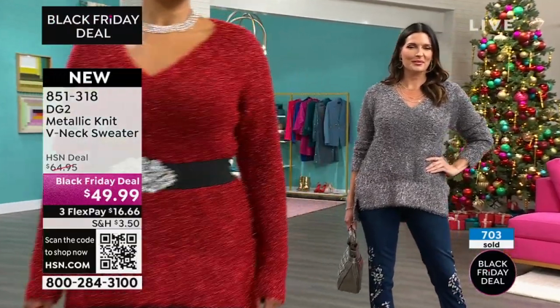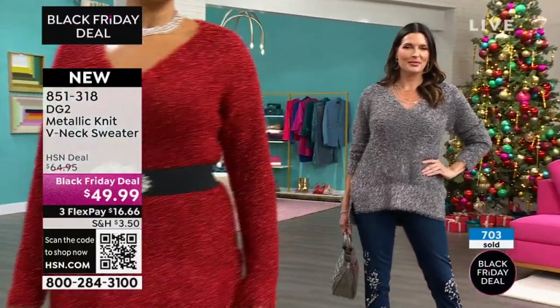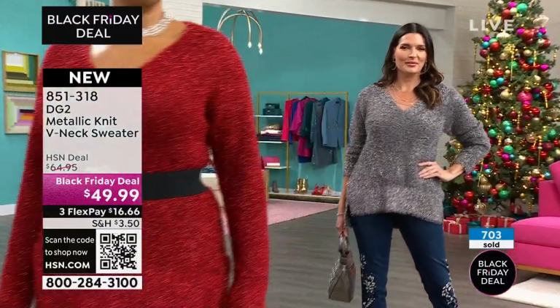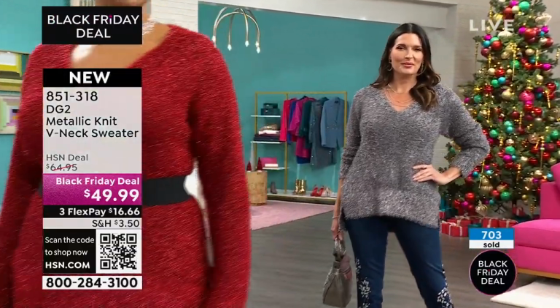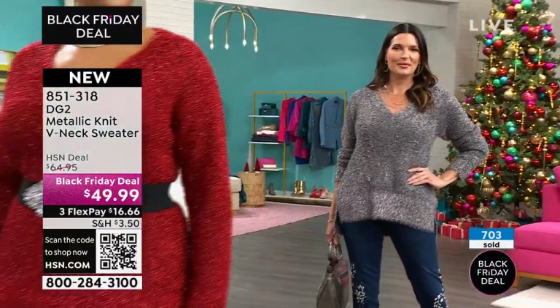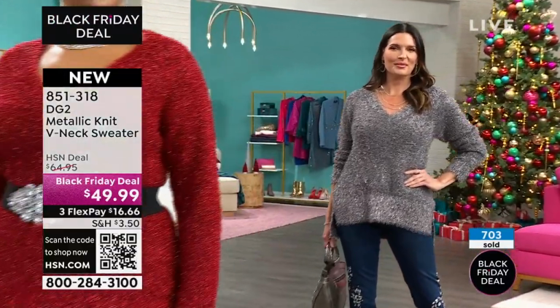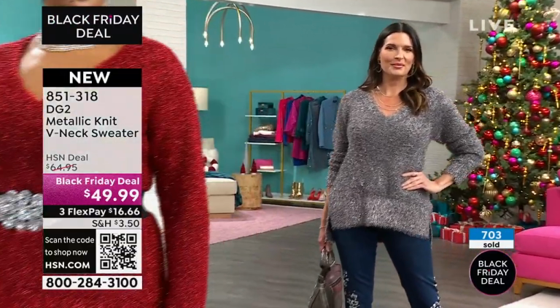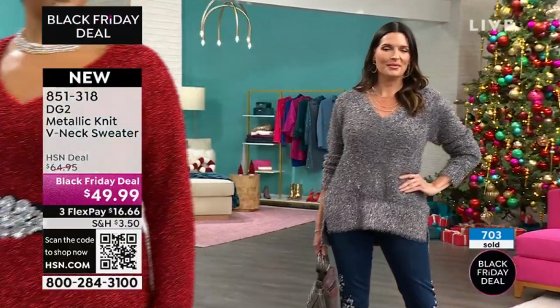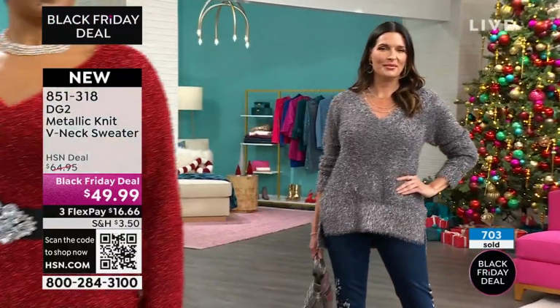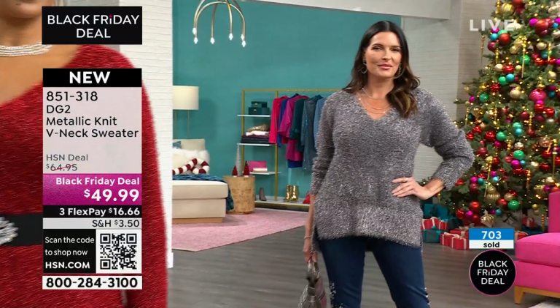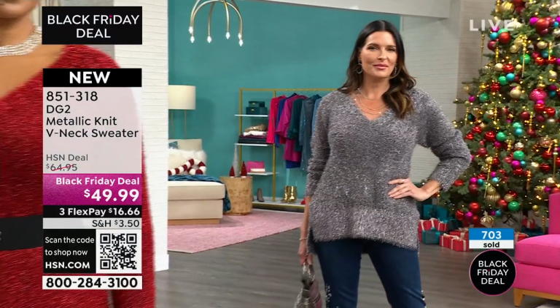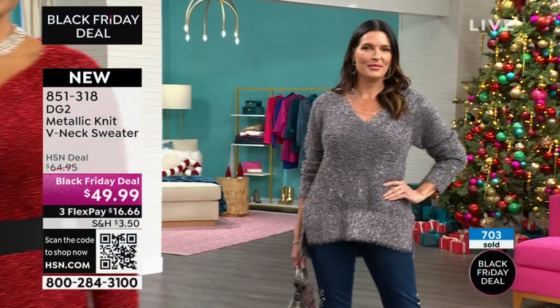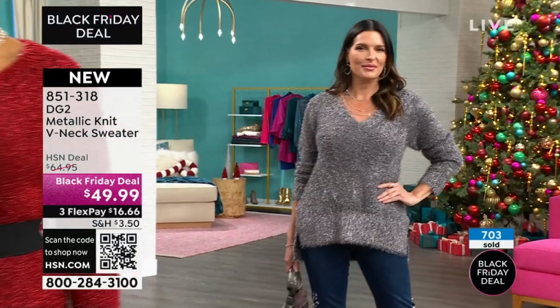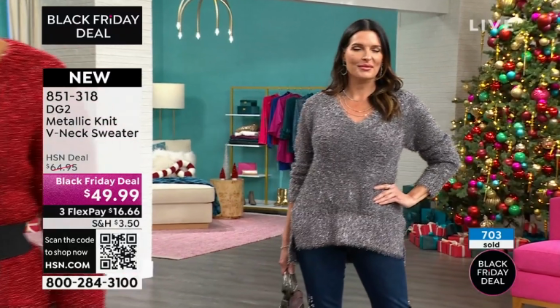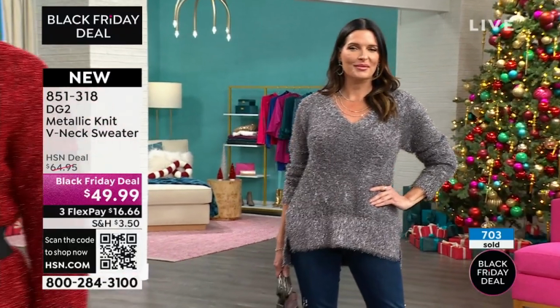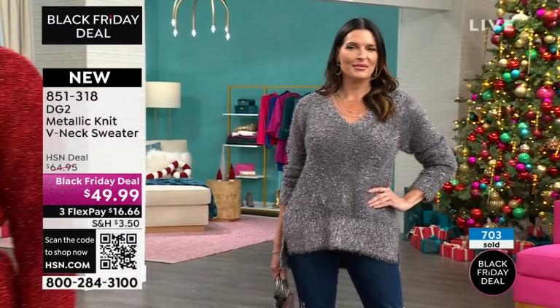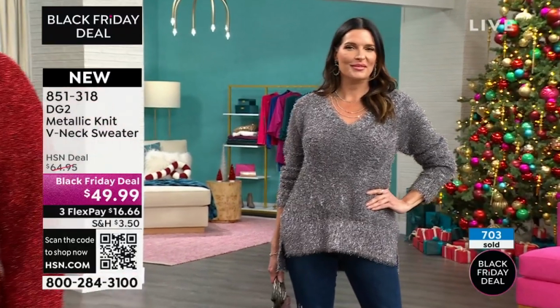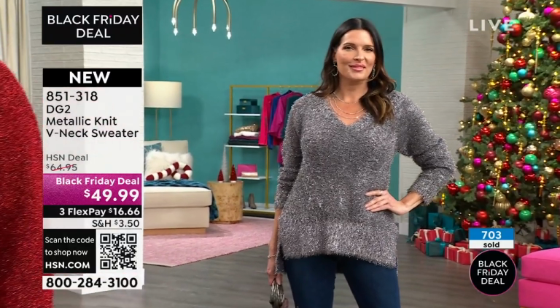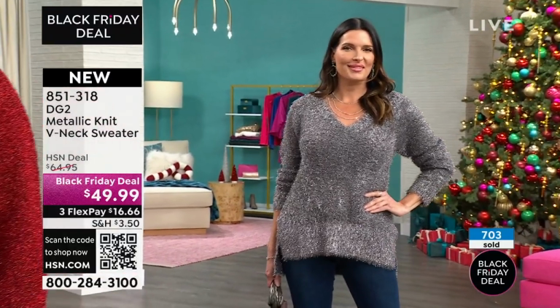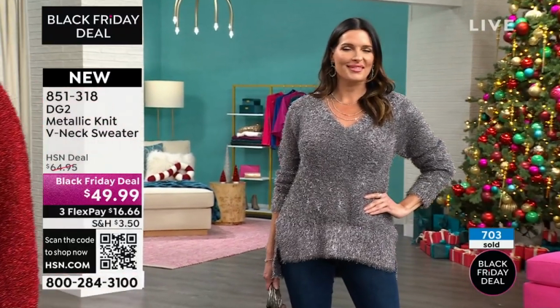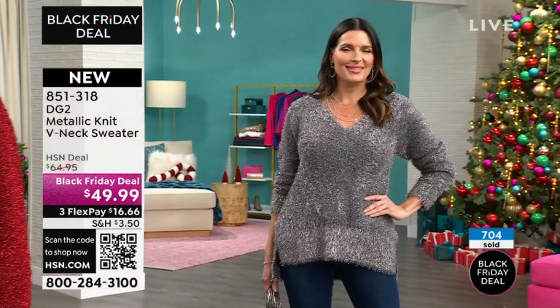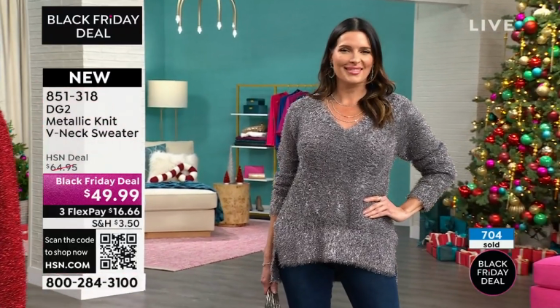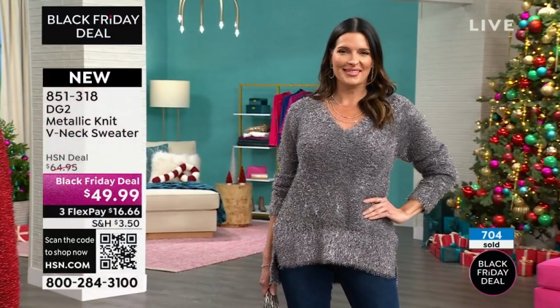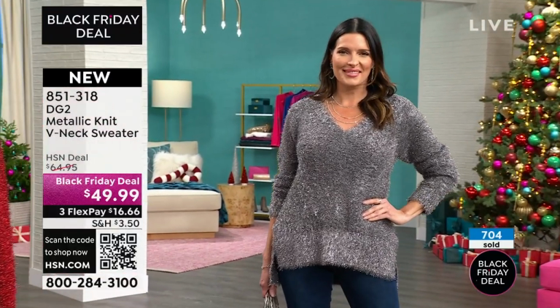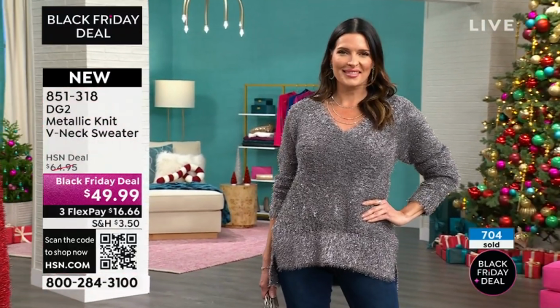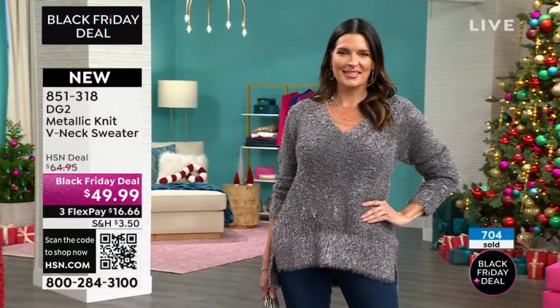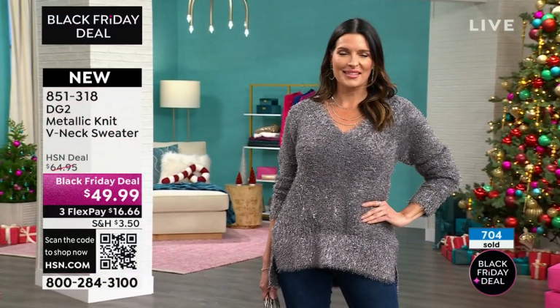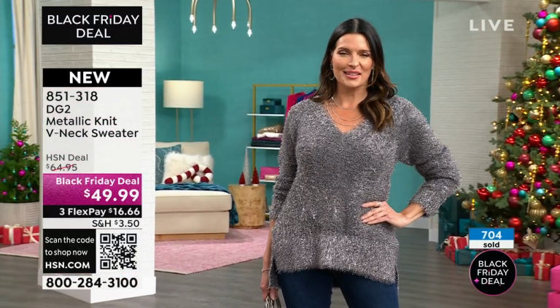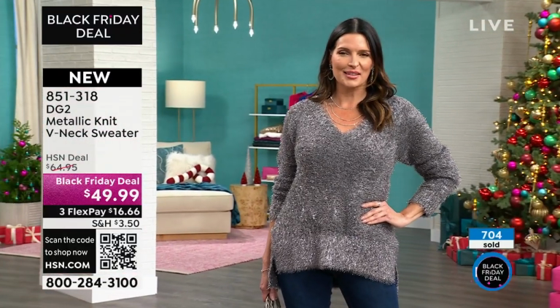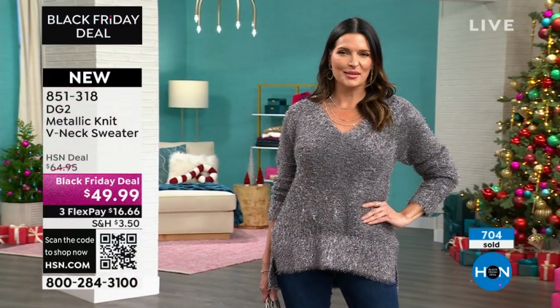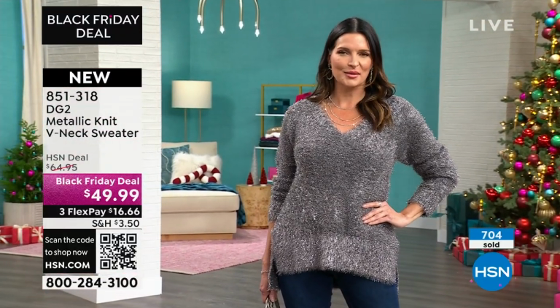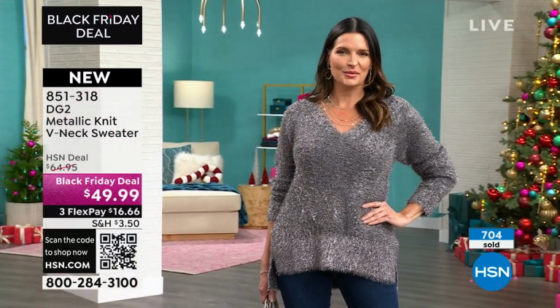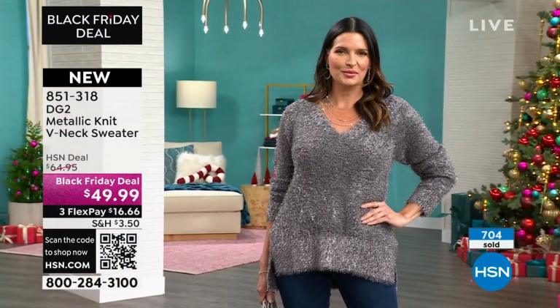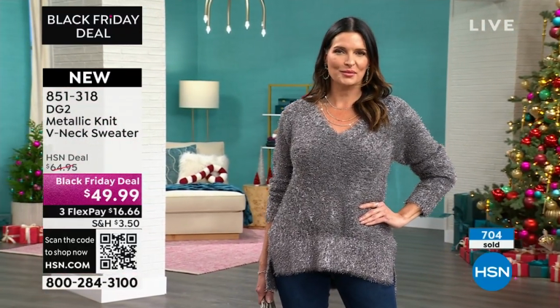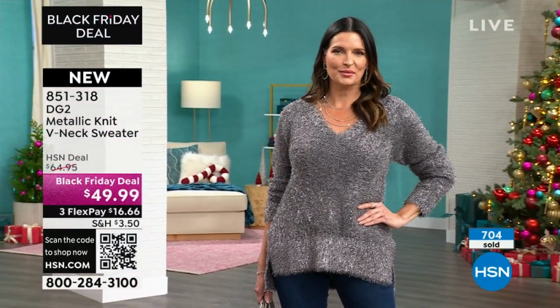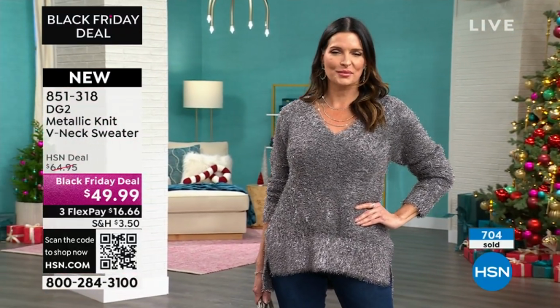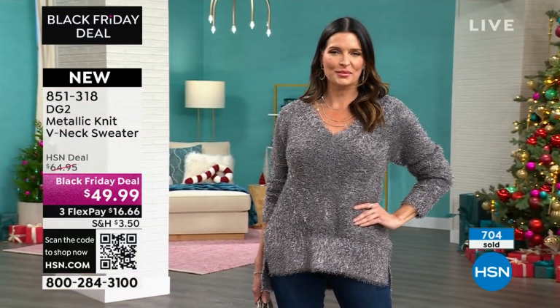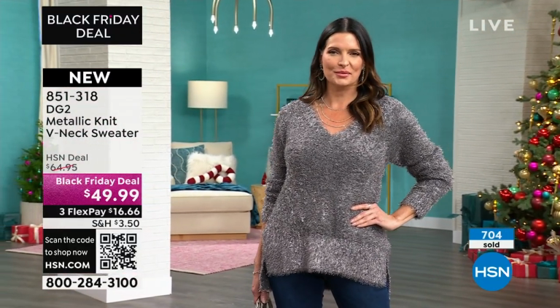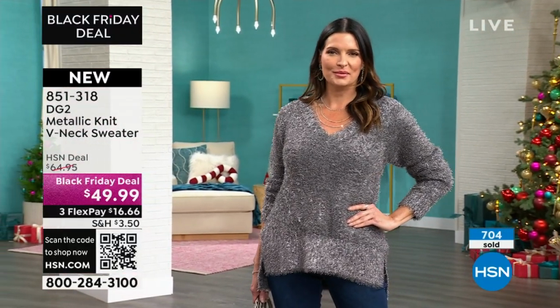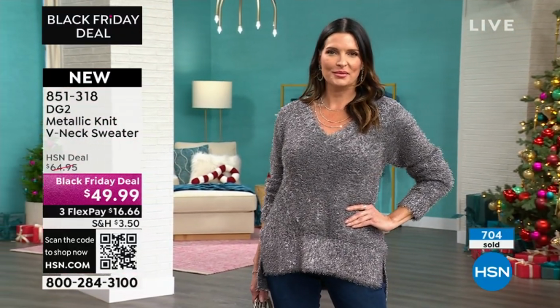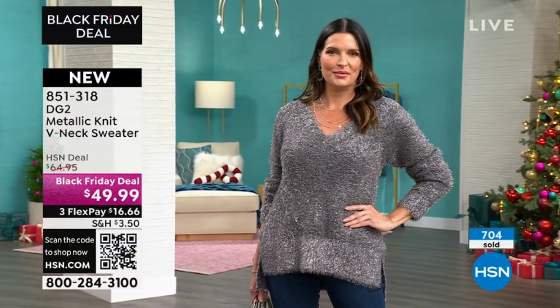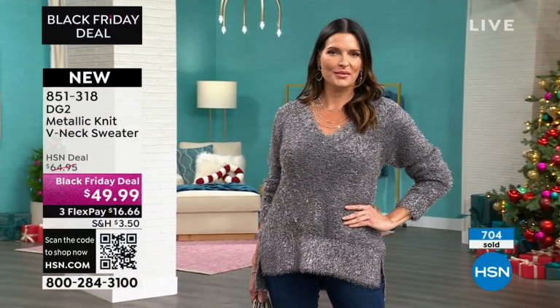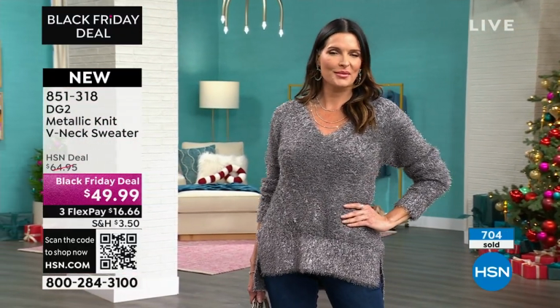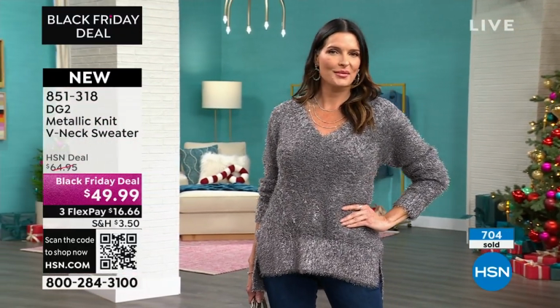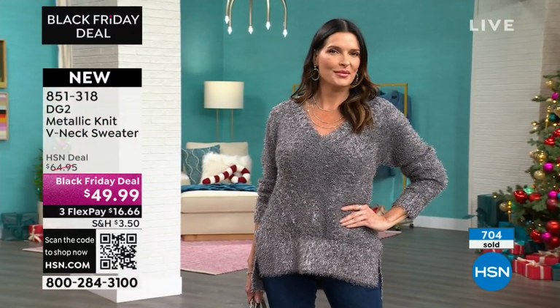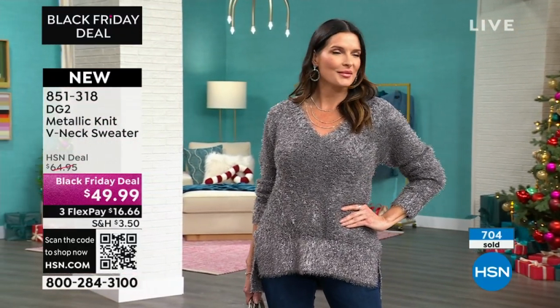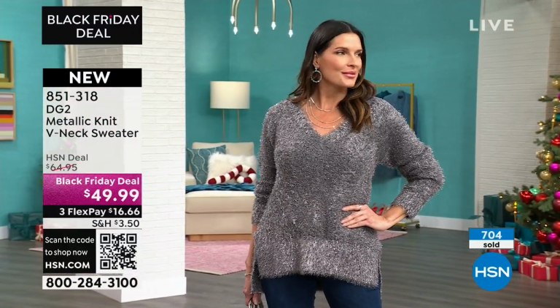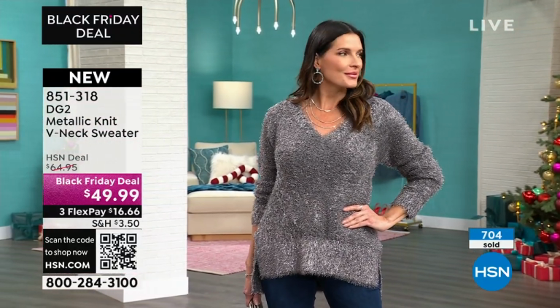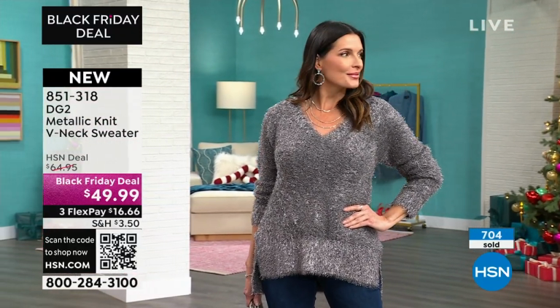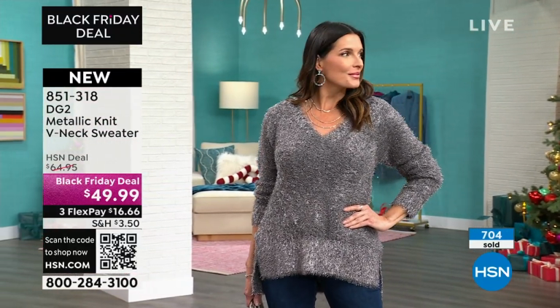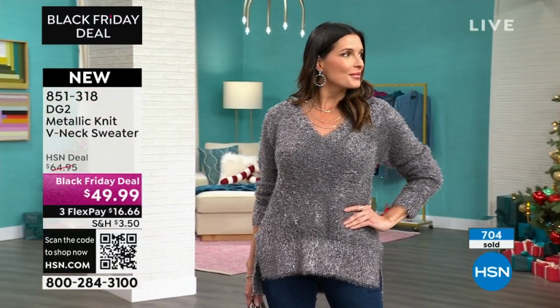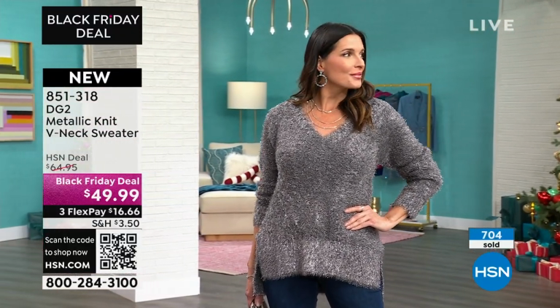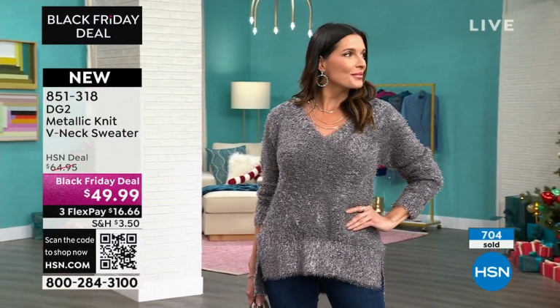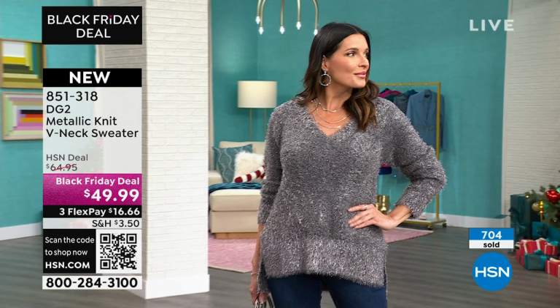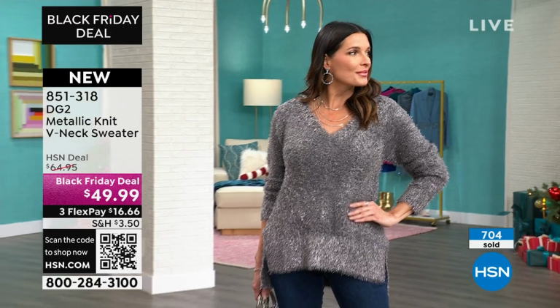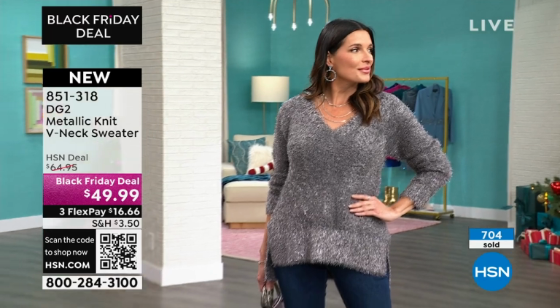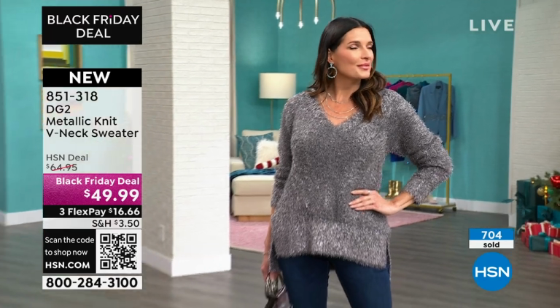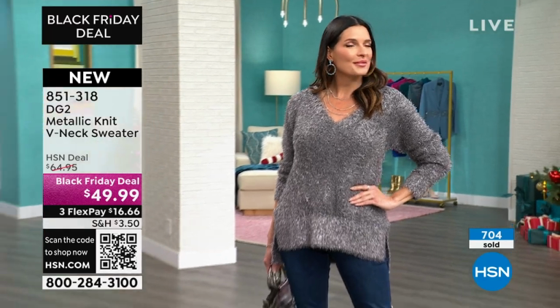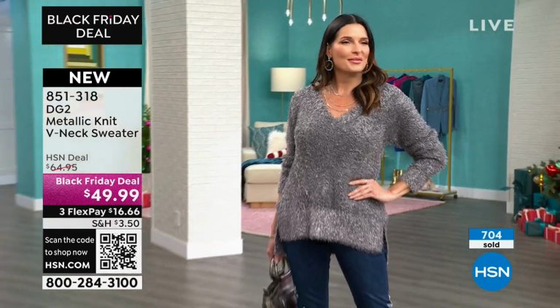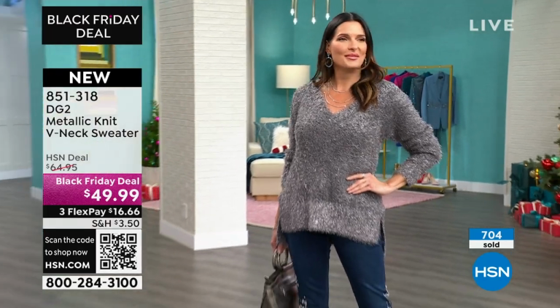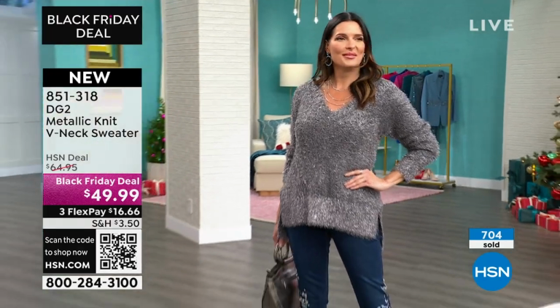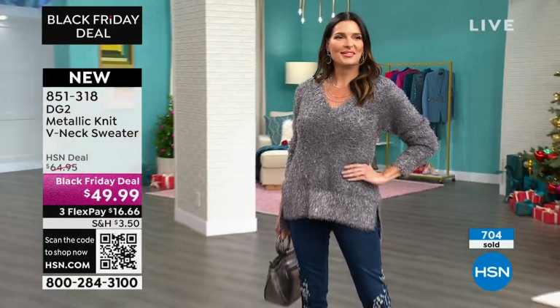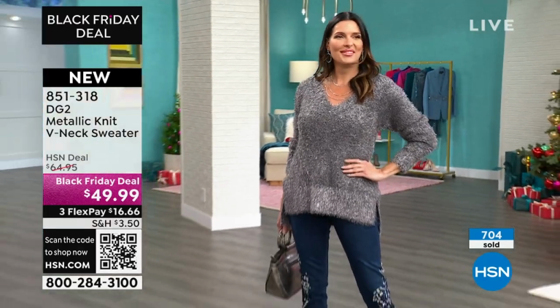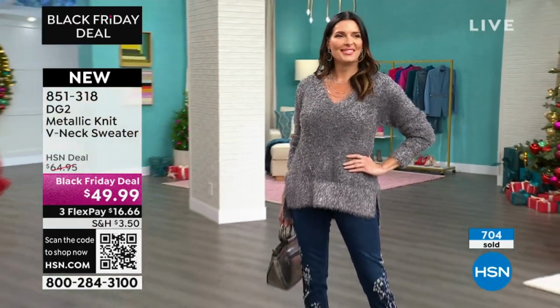Is that 700 of the sweater already gone? Yes. I want to know everyone's favorite color. I love the gunmetal — no wait, I like the black.